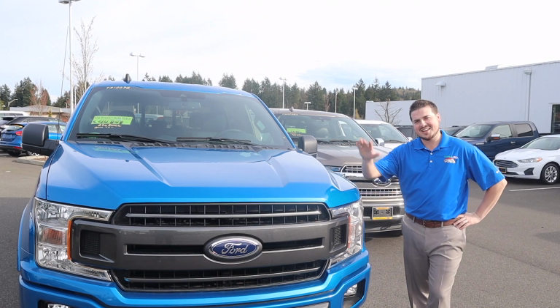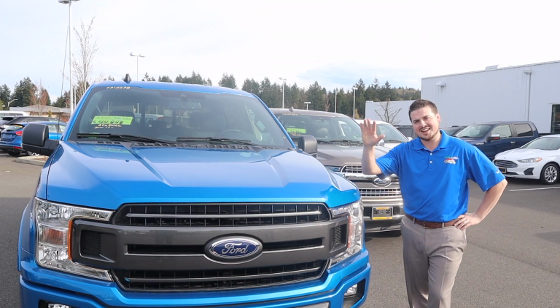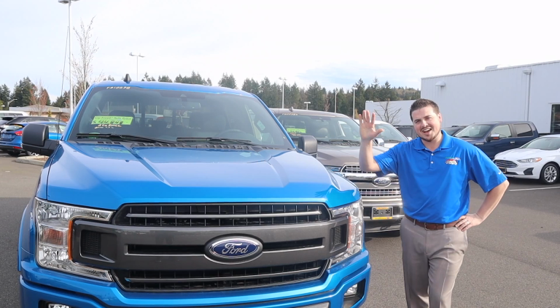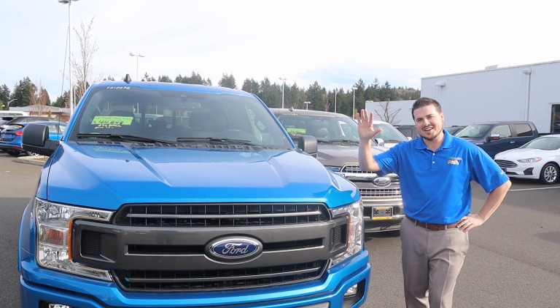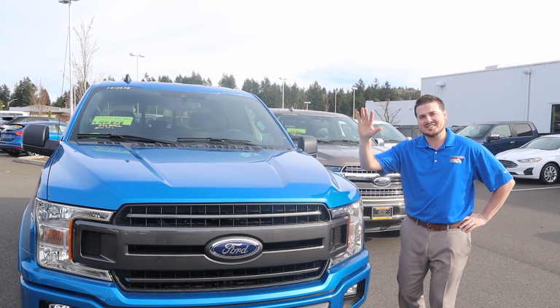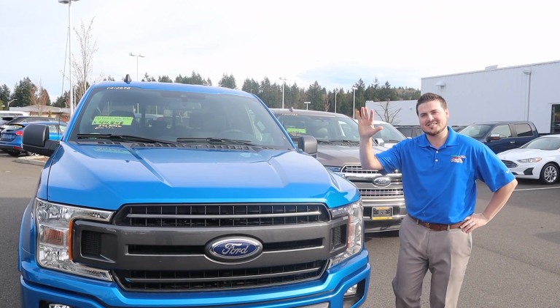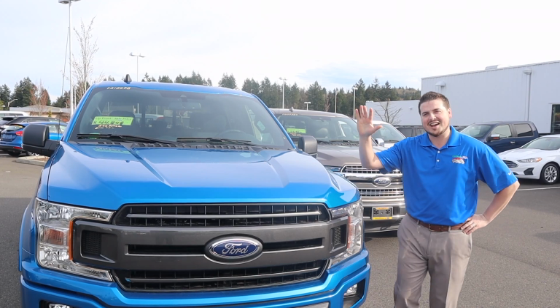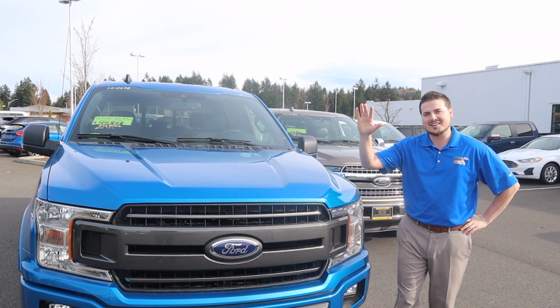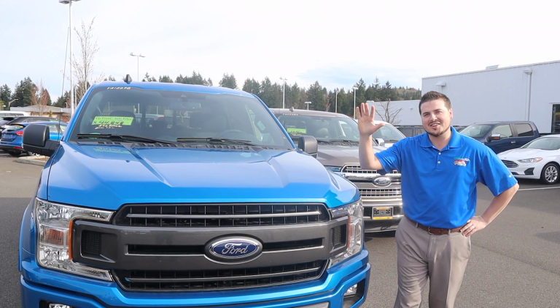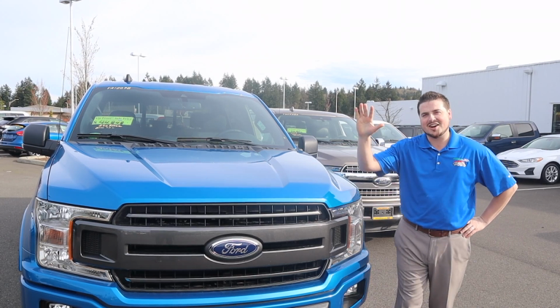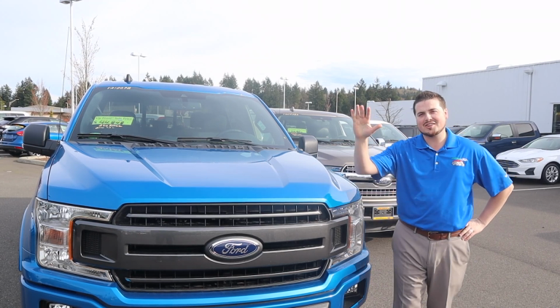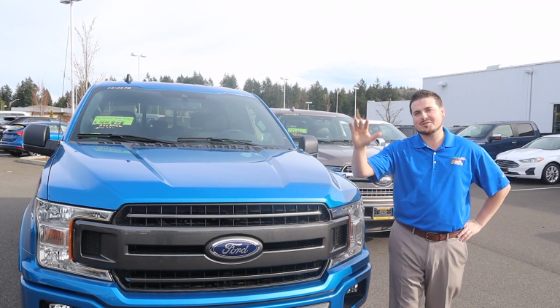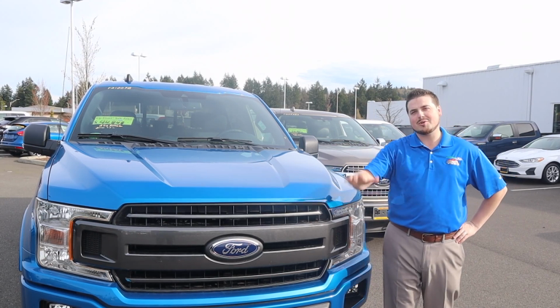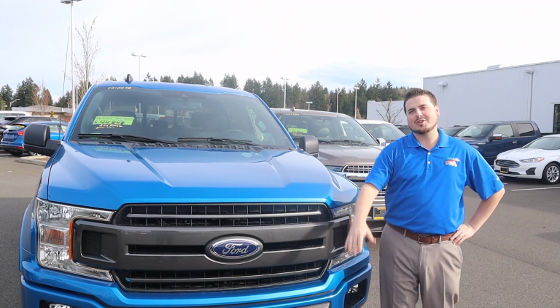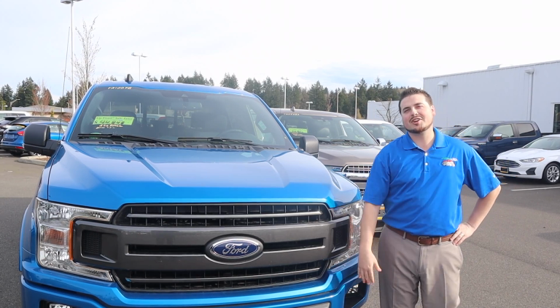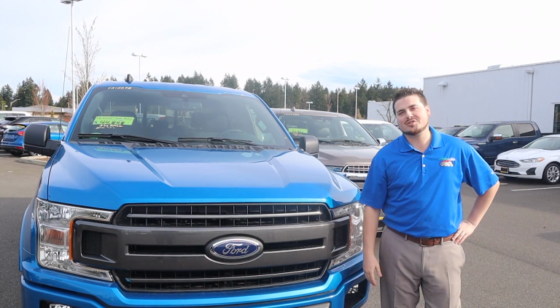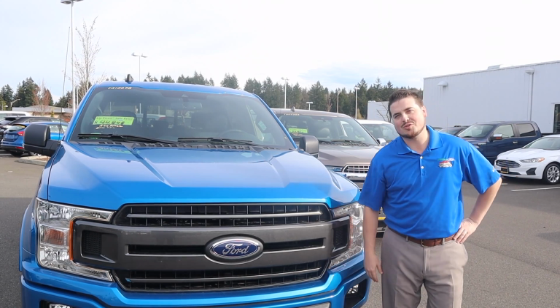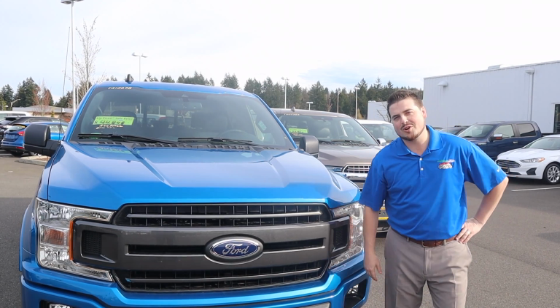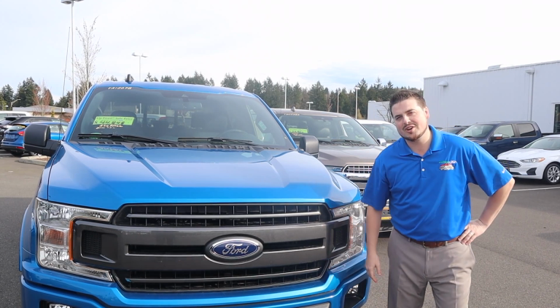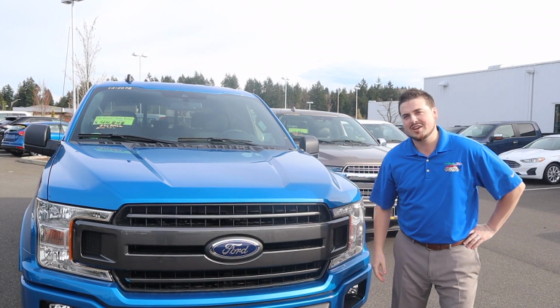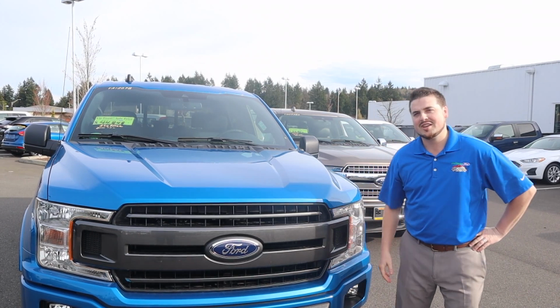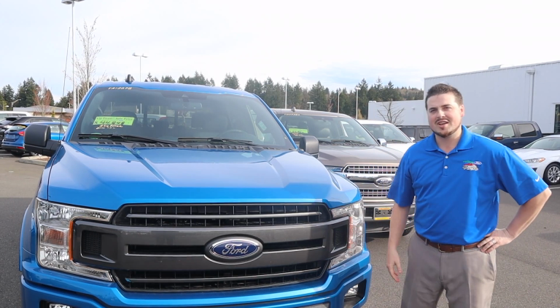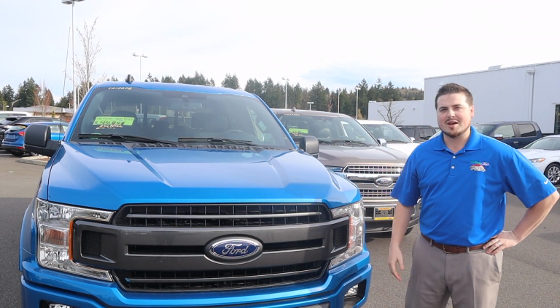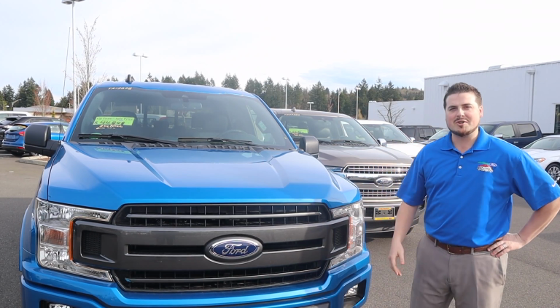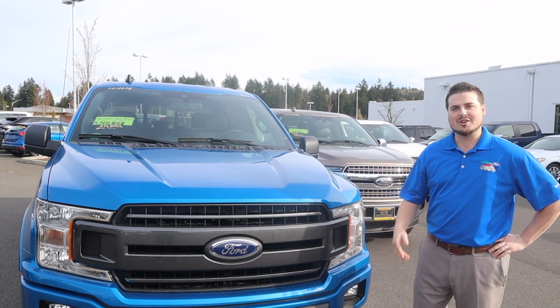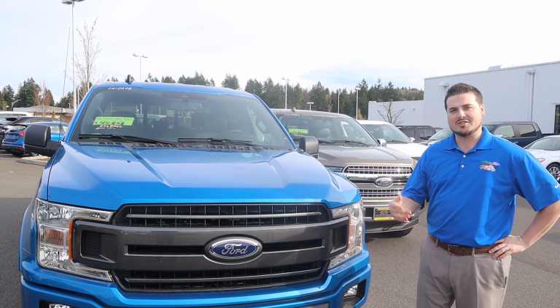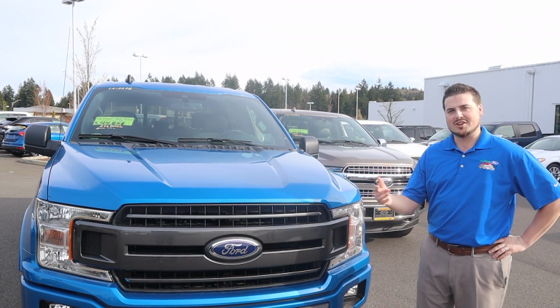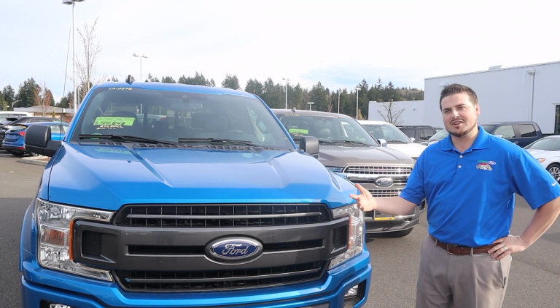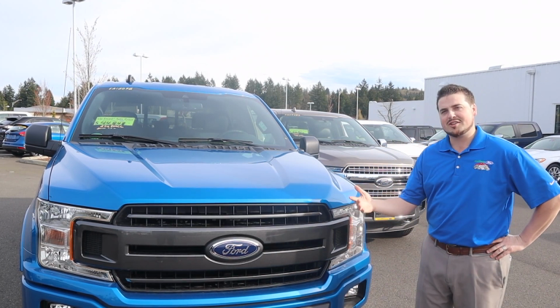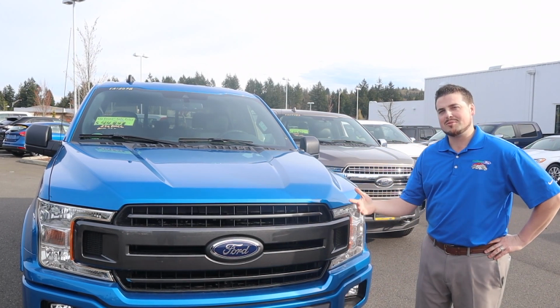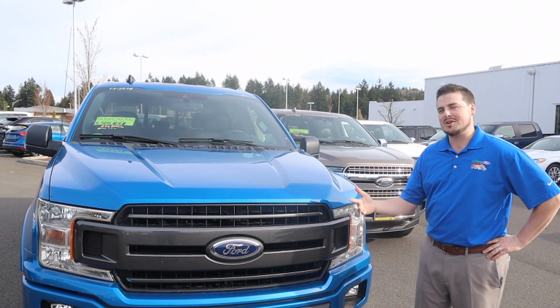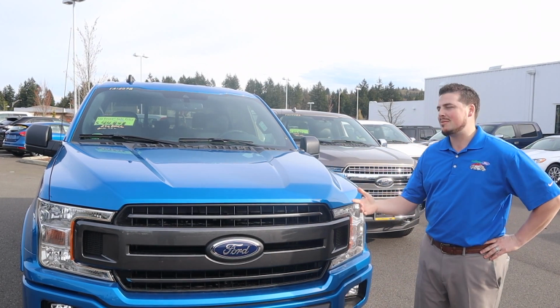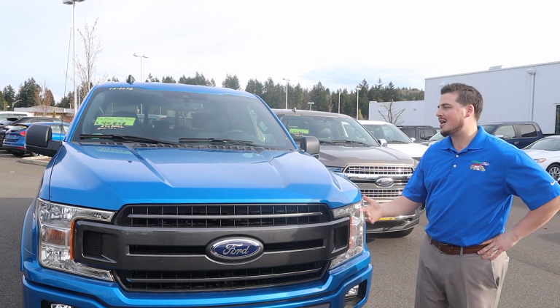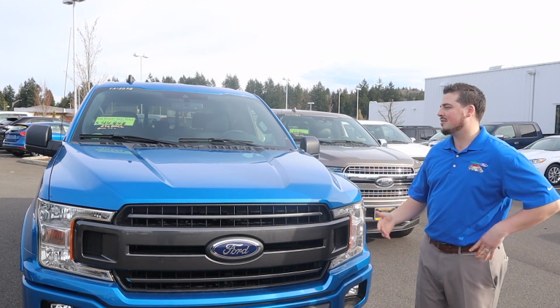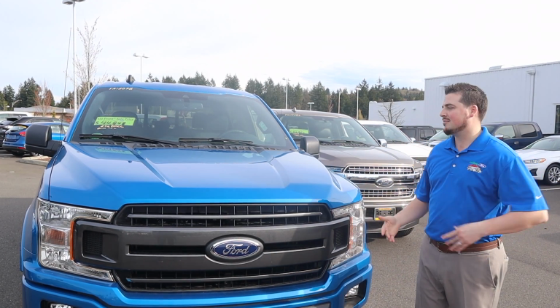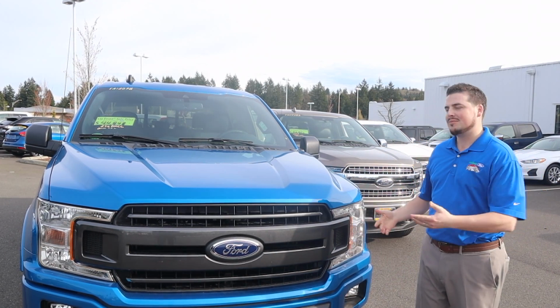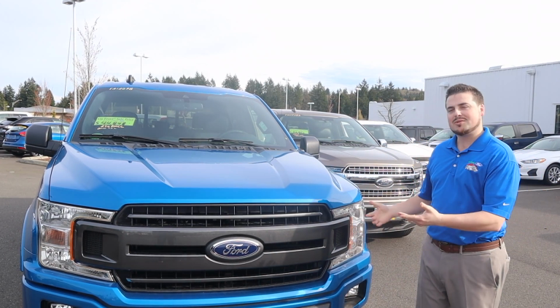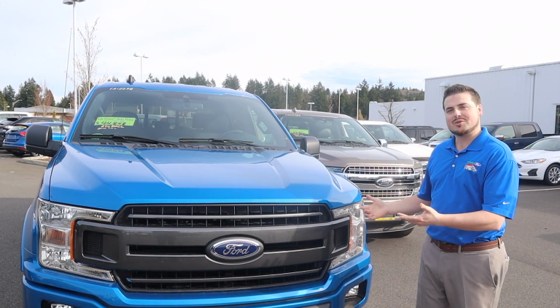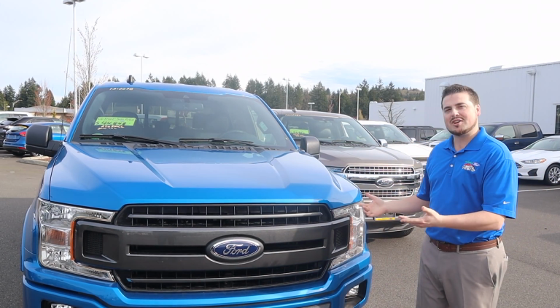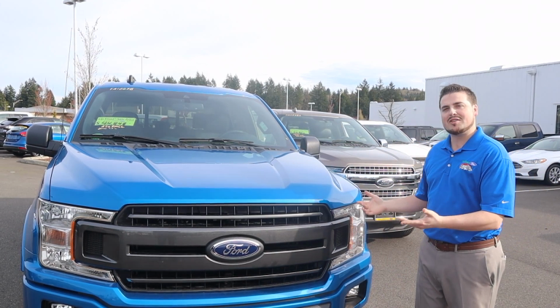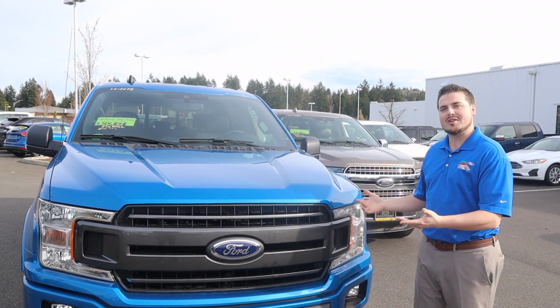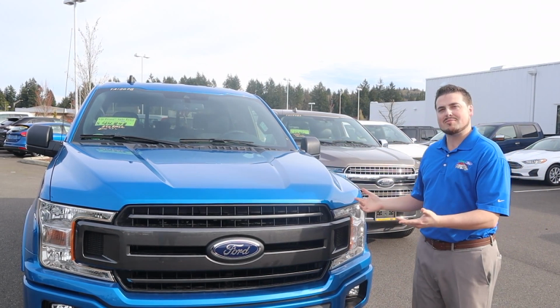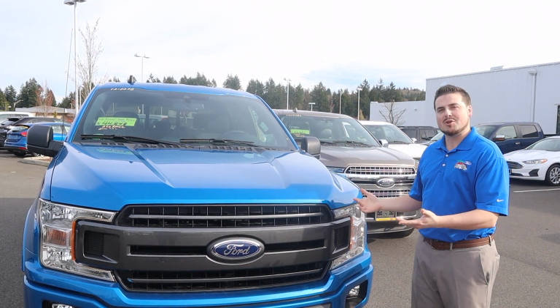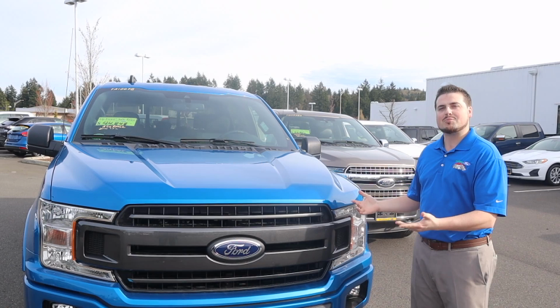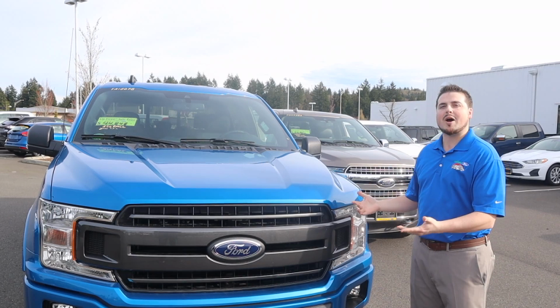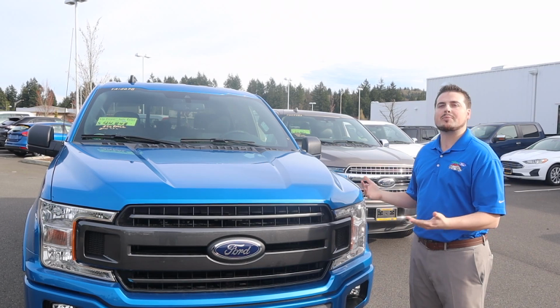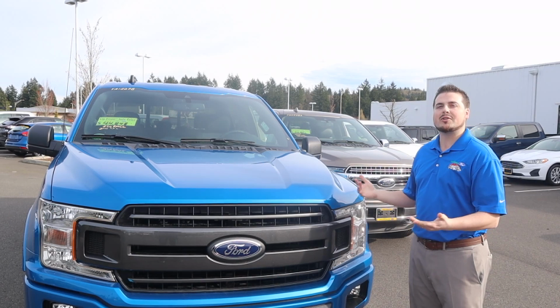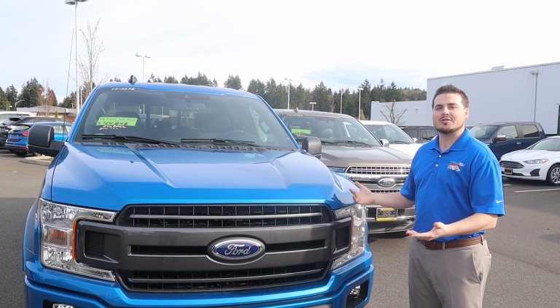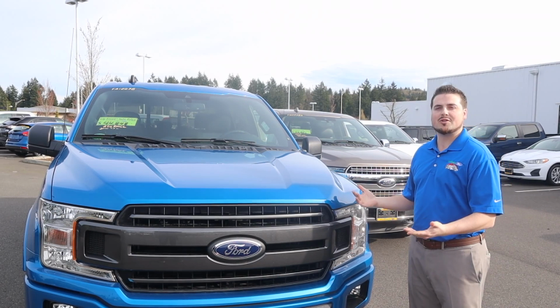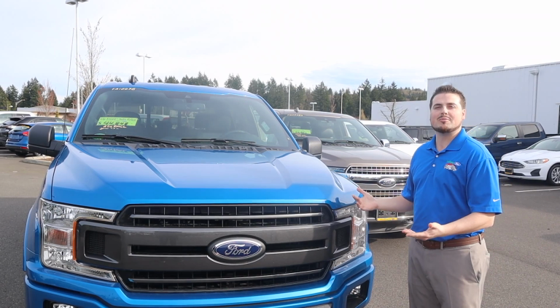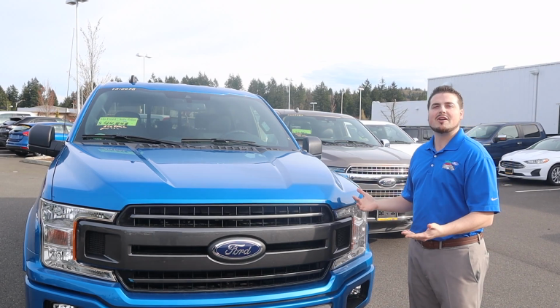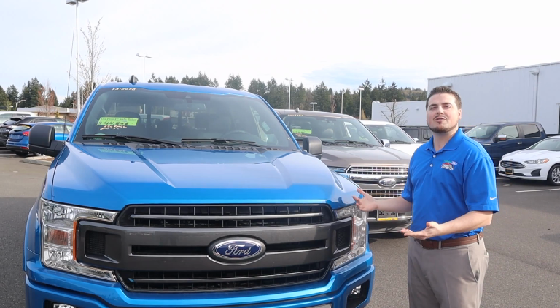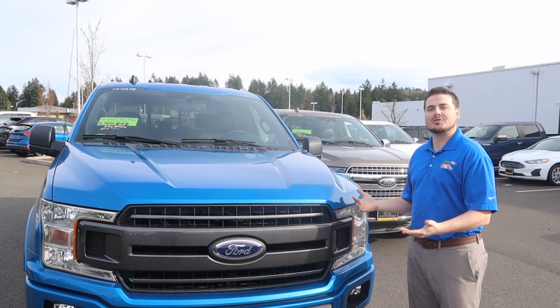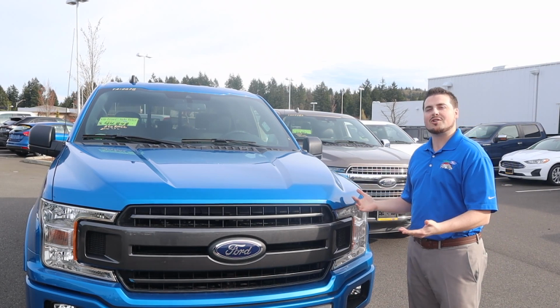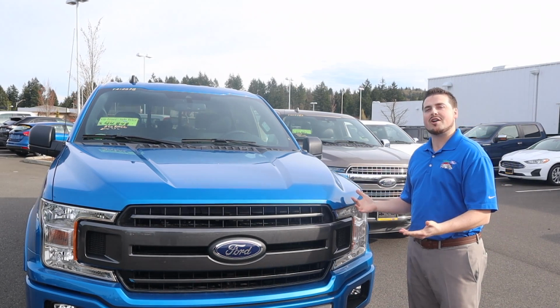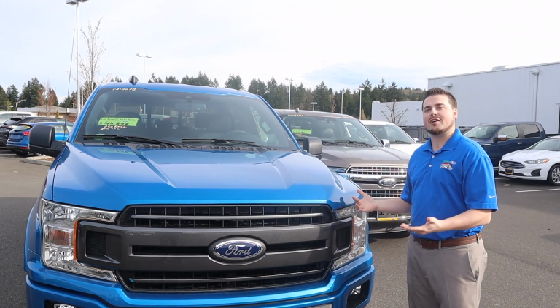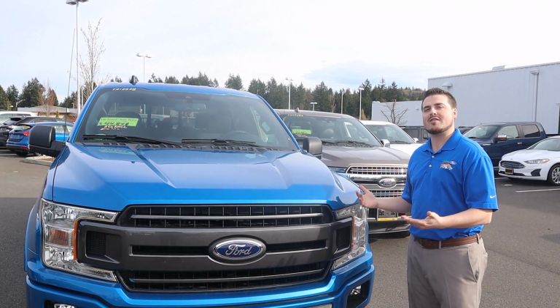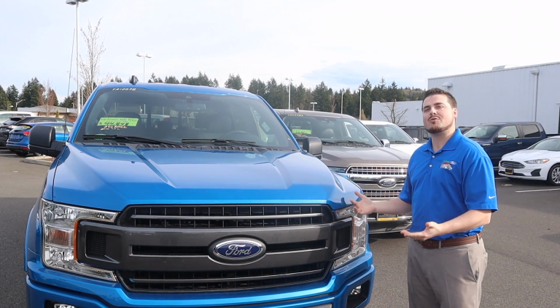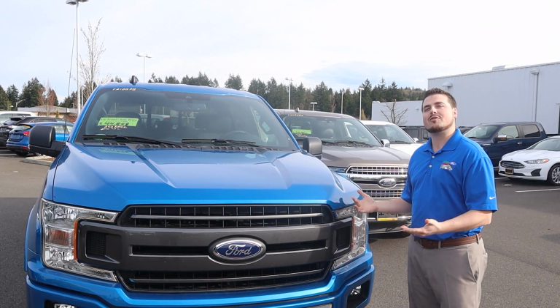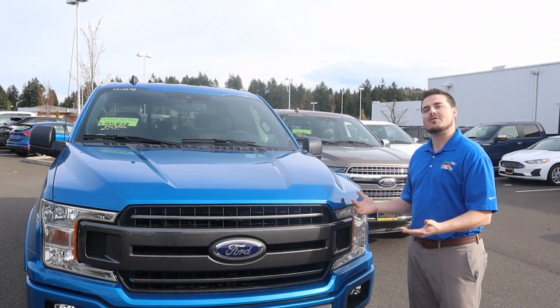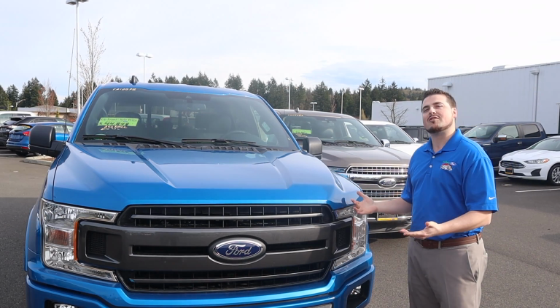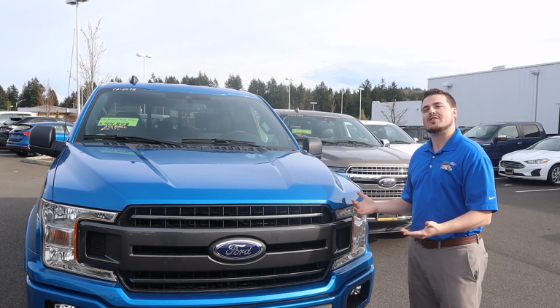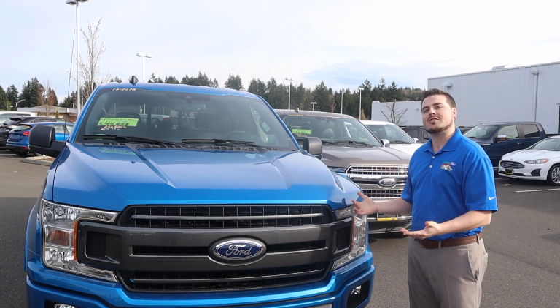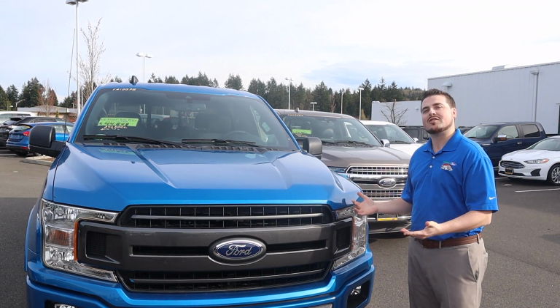Hey guys, Zach Dodge, Mullinex Ford. I'm here to tell you a little bit about three of the most popular trim levels on our F-150s.